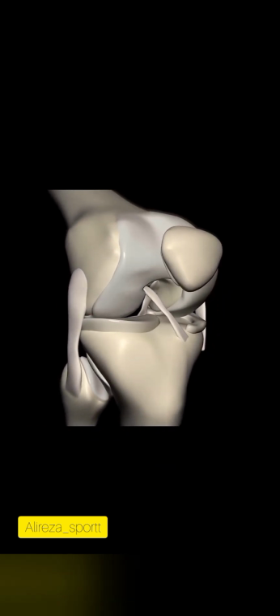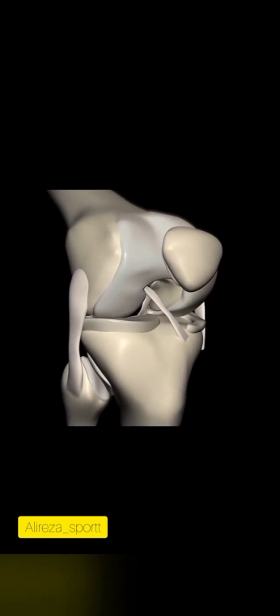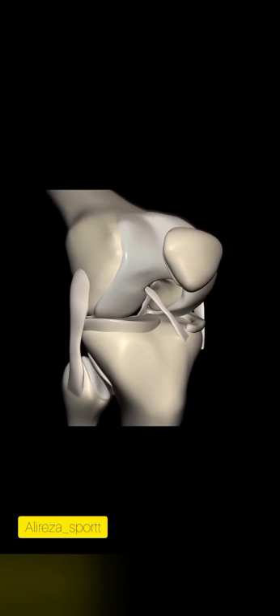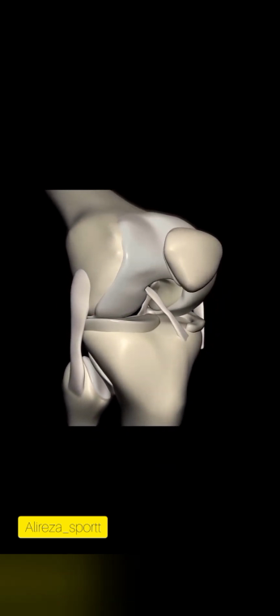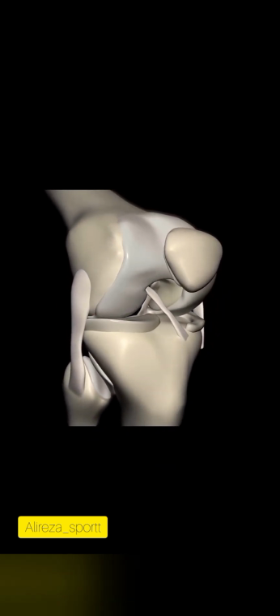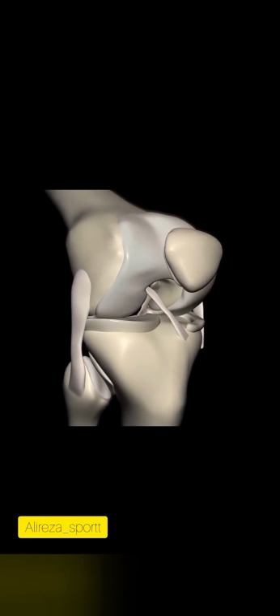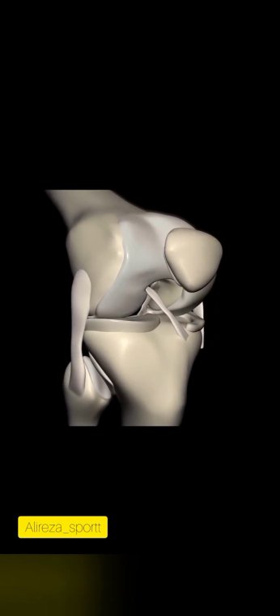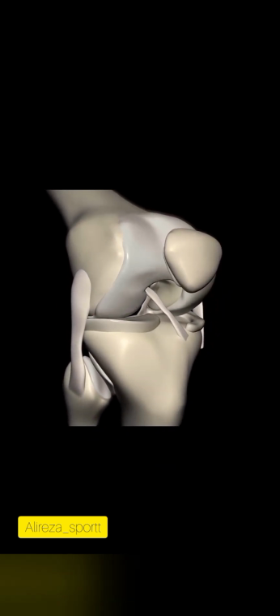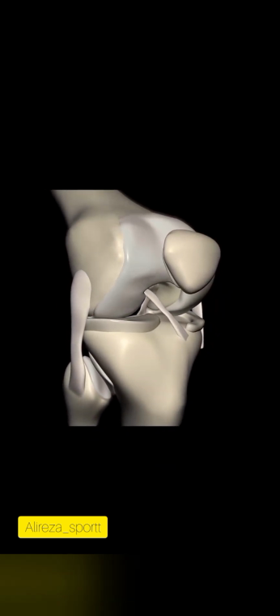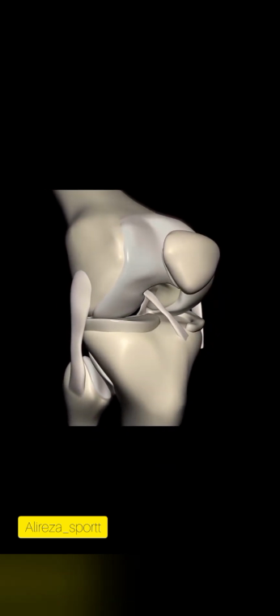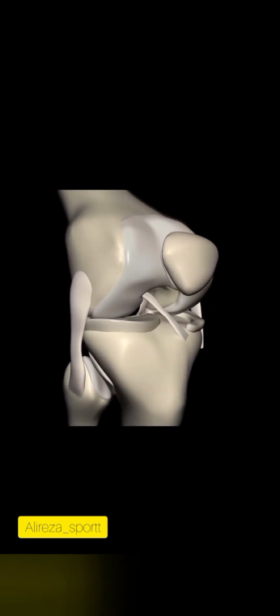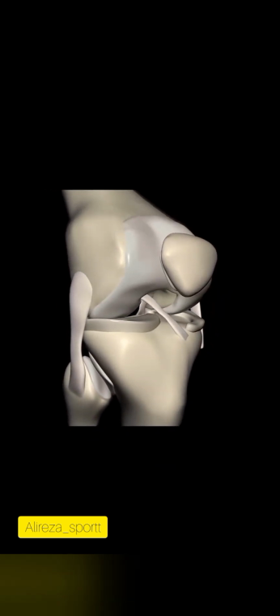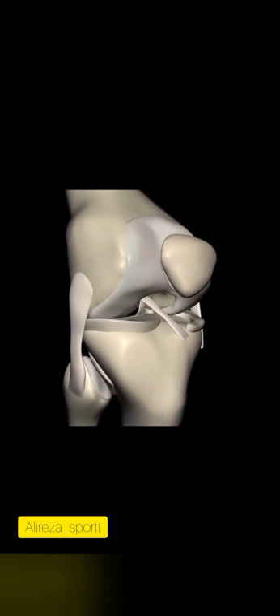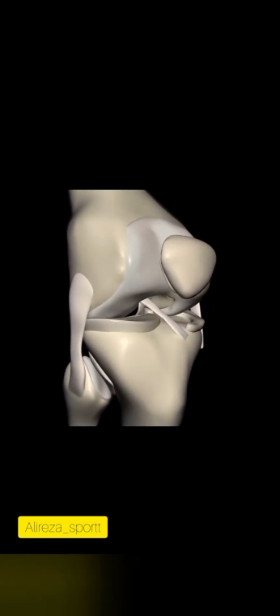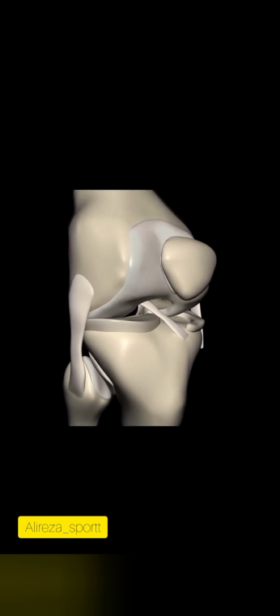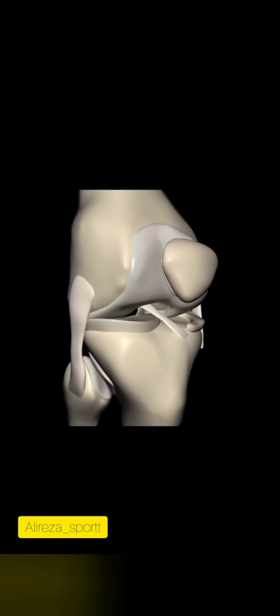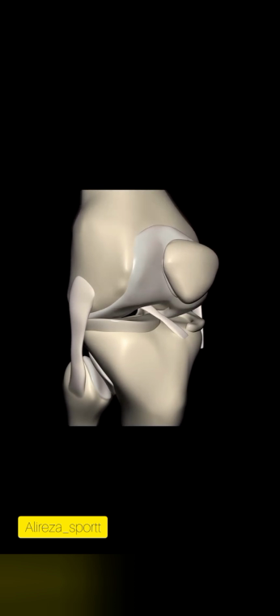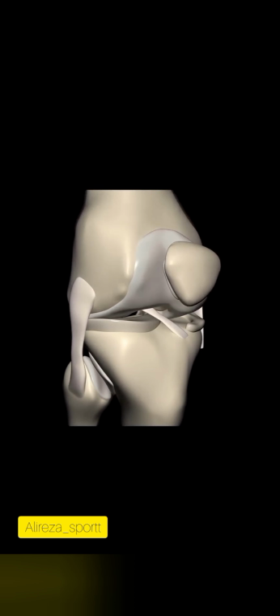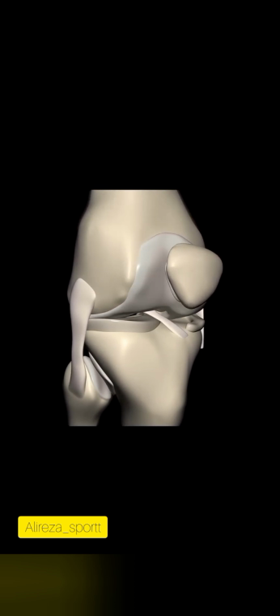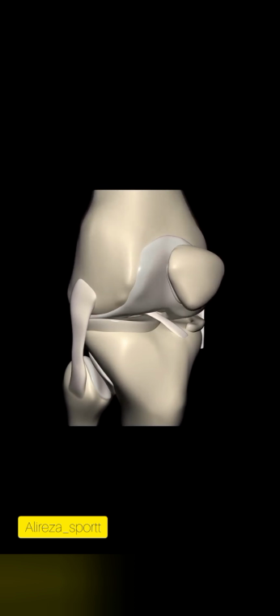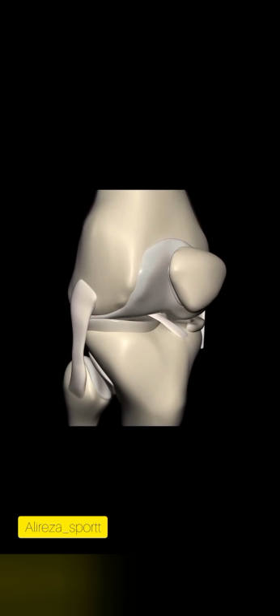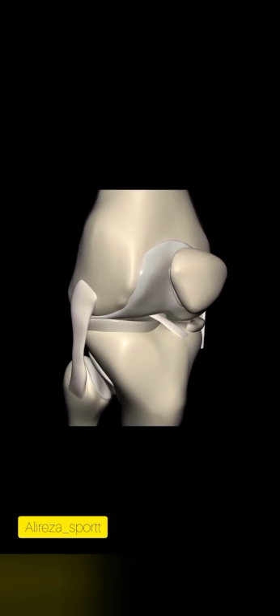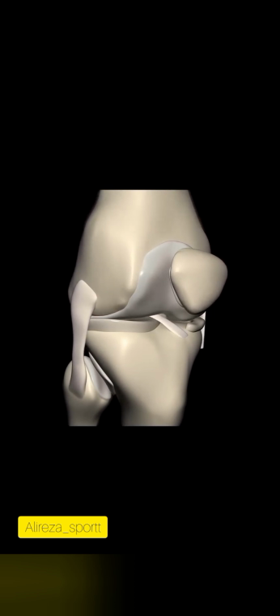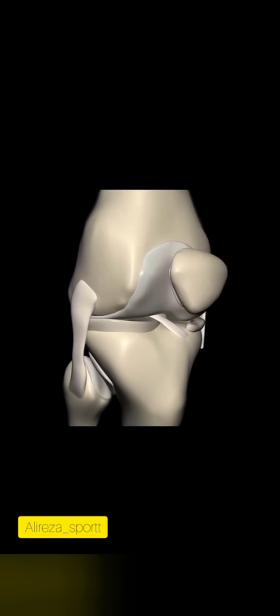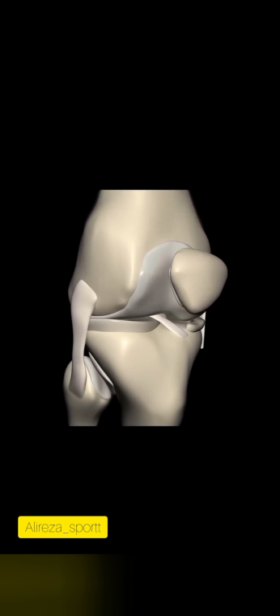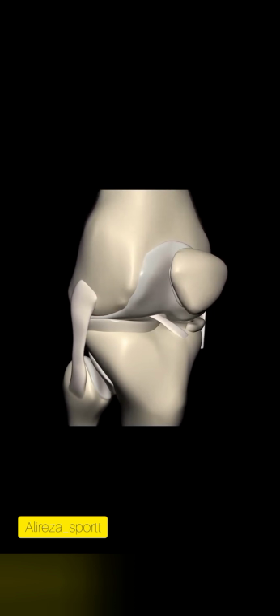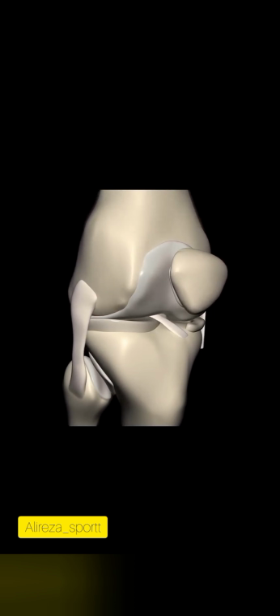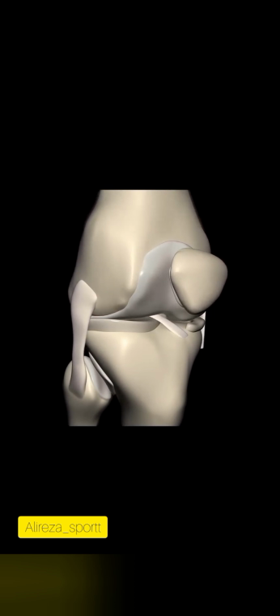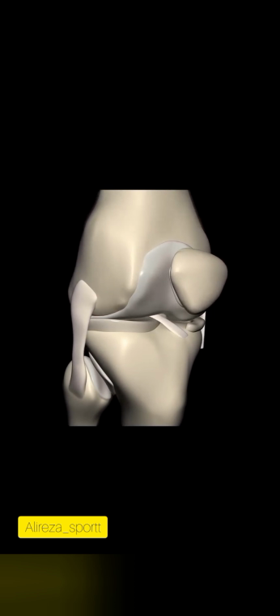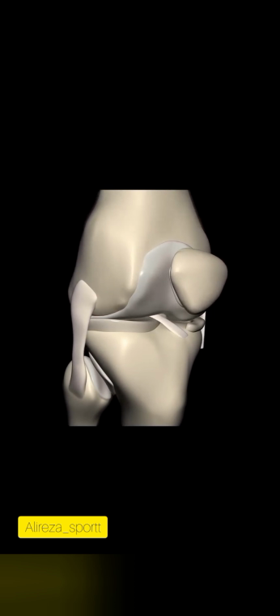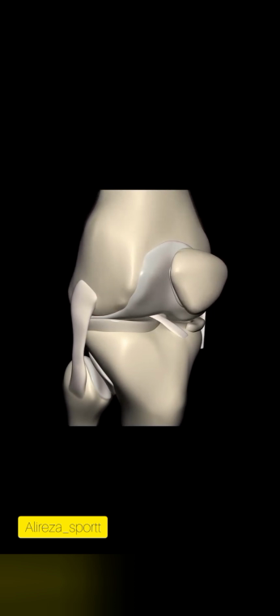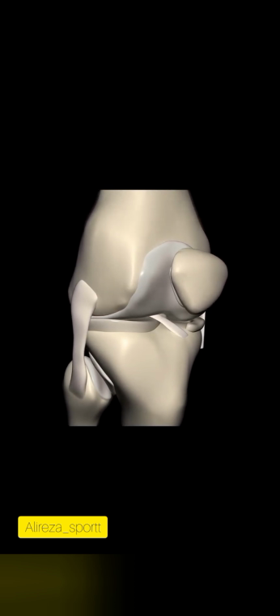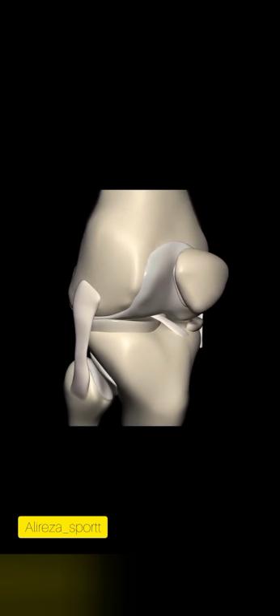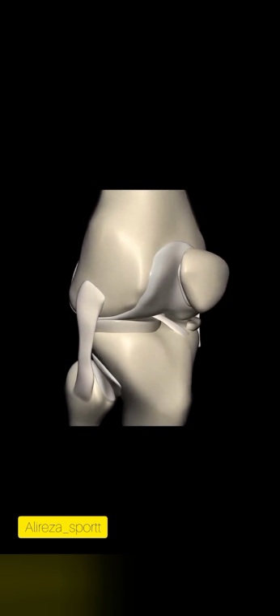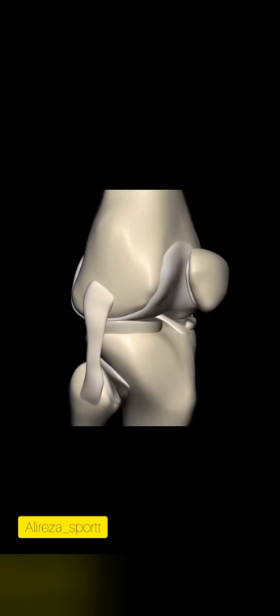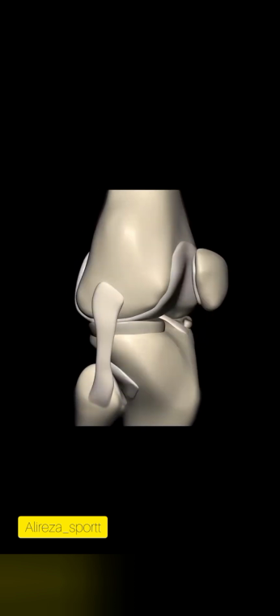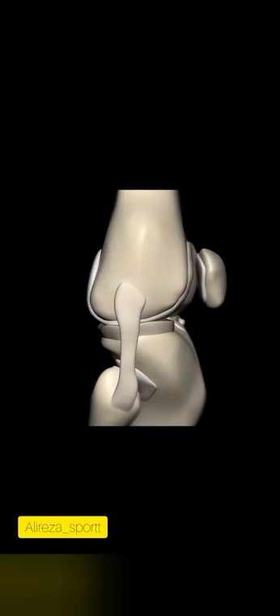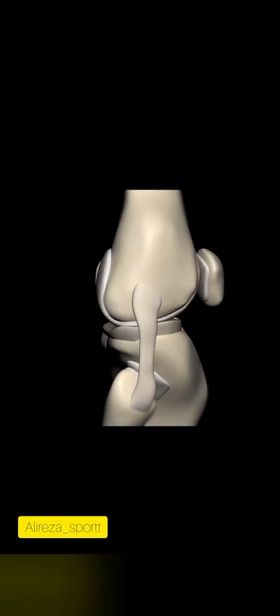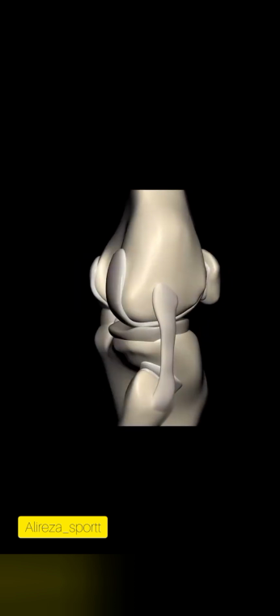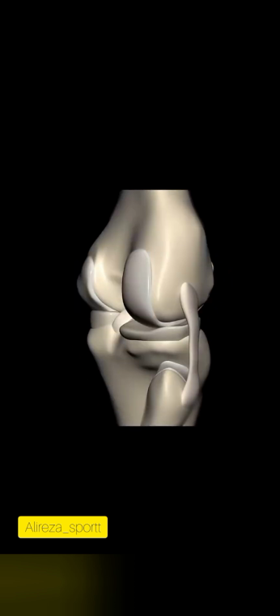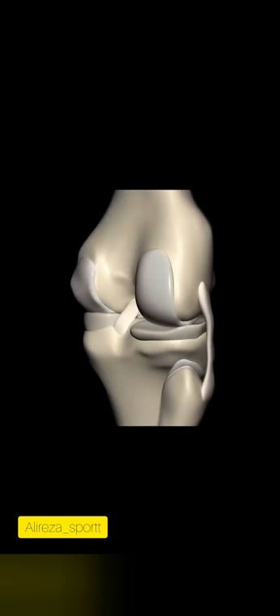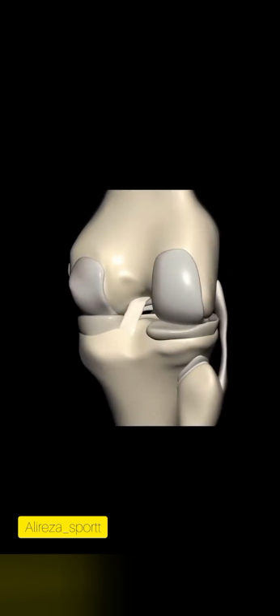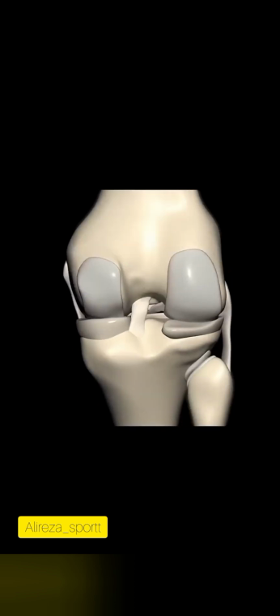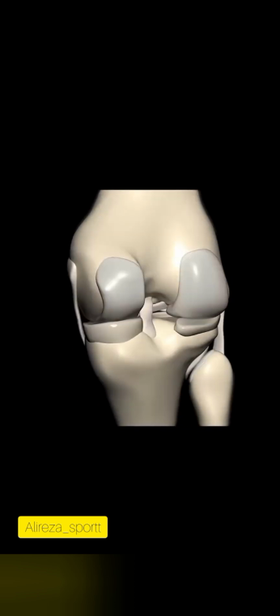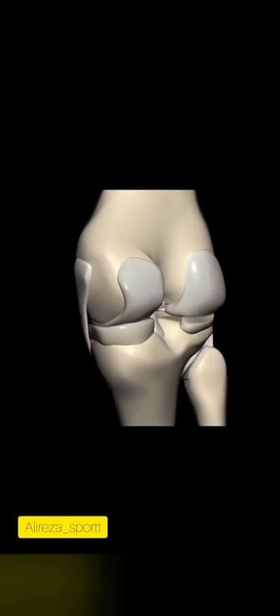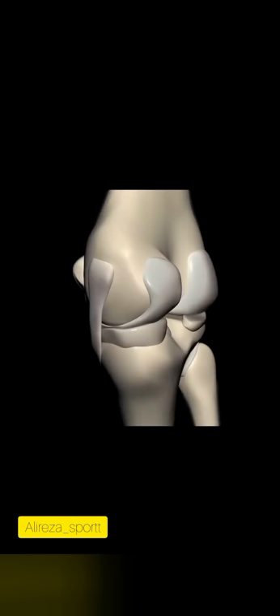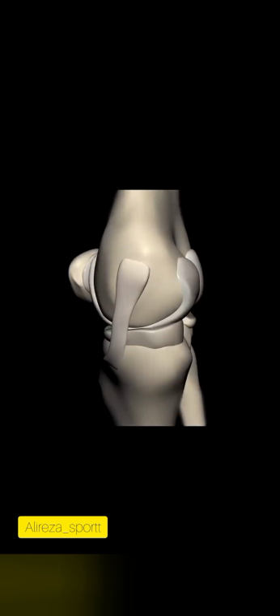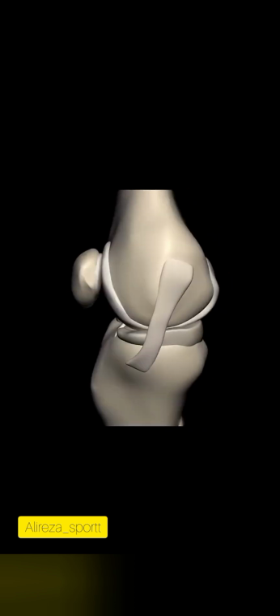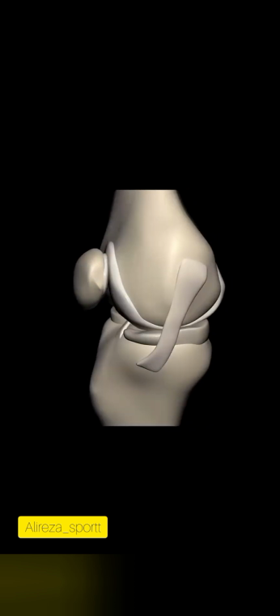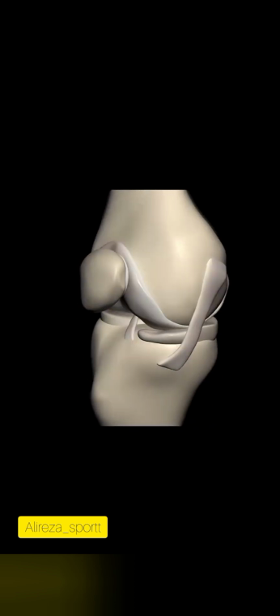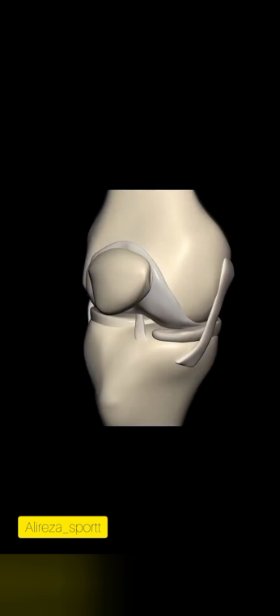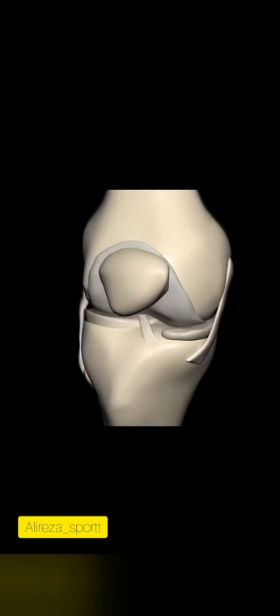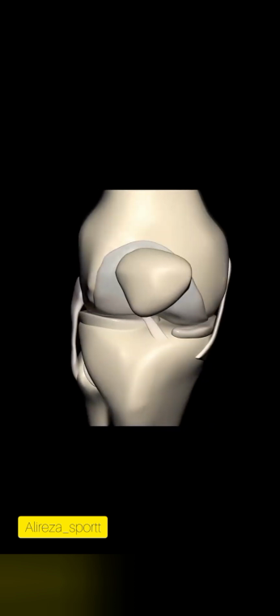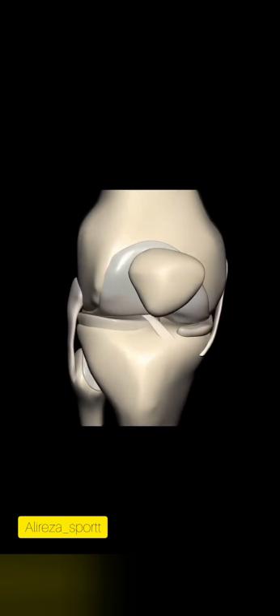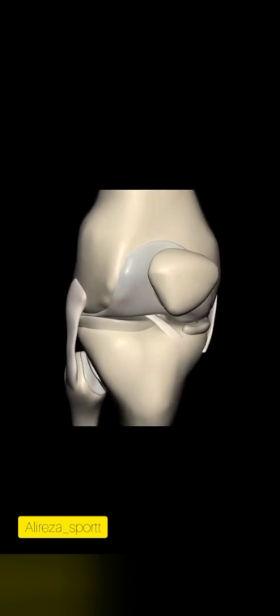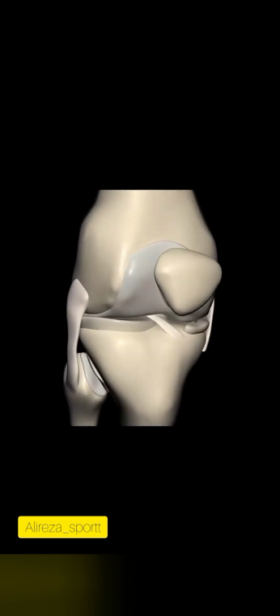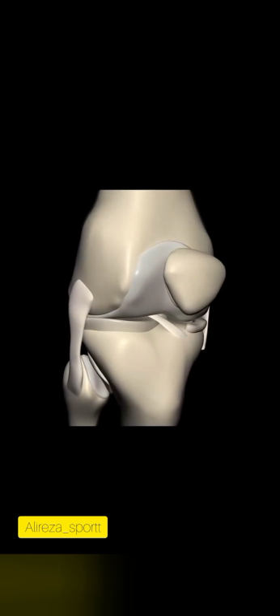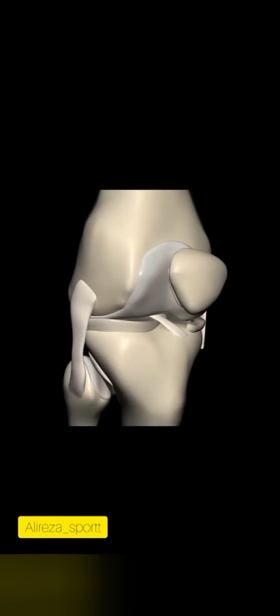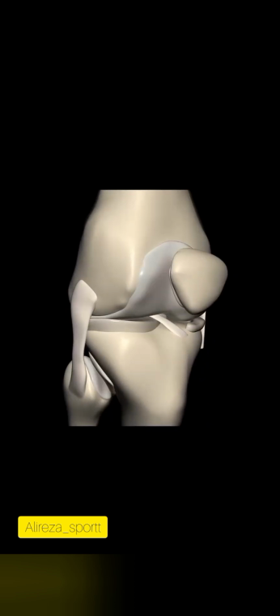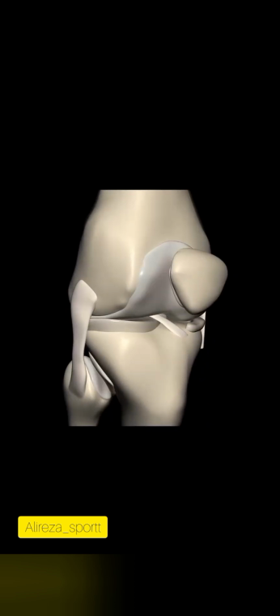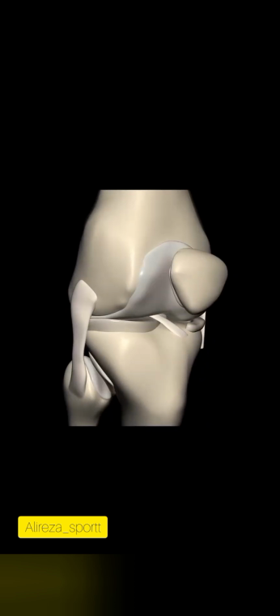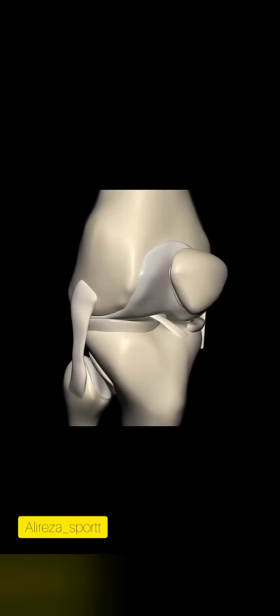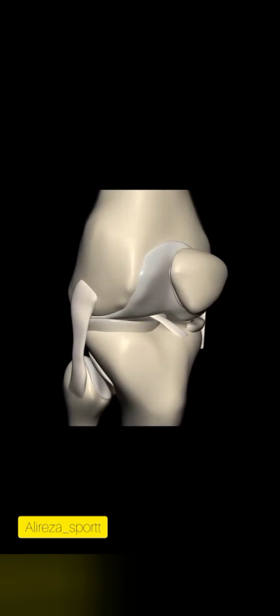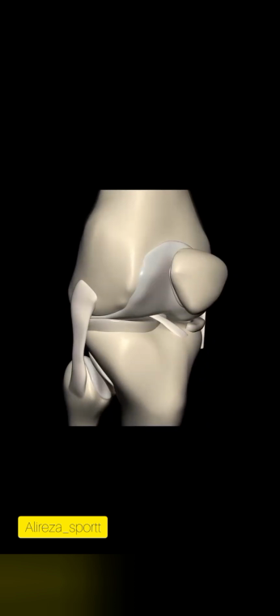Together, these components form the intricate anatomy of the knee joint, supporting our daily activities and allowing us to move with ease.